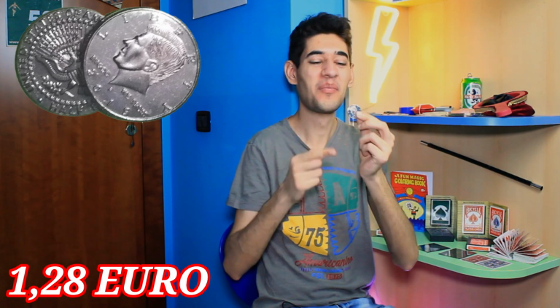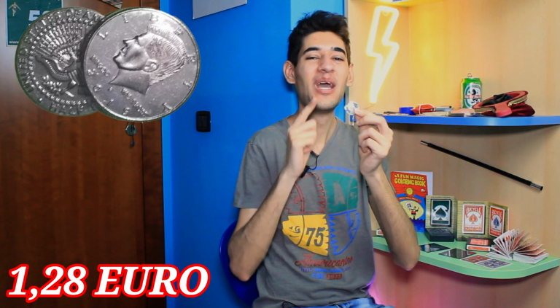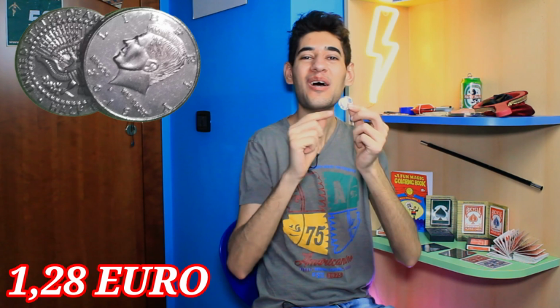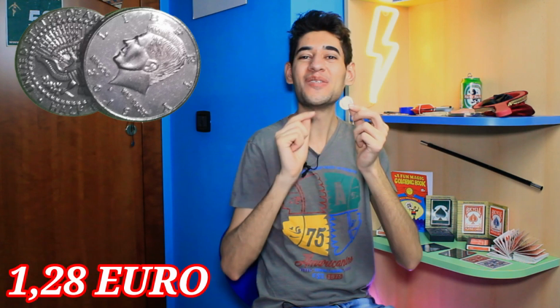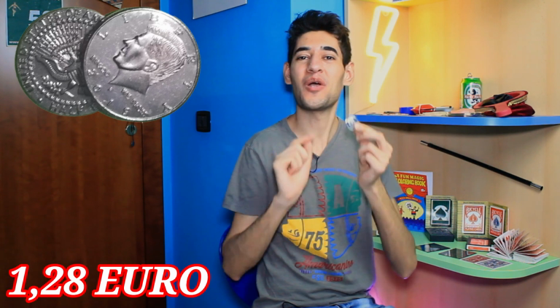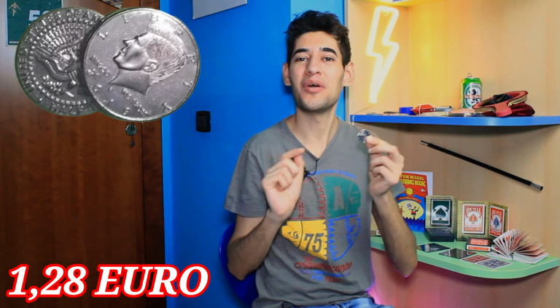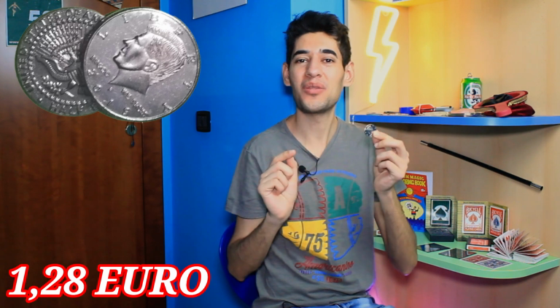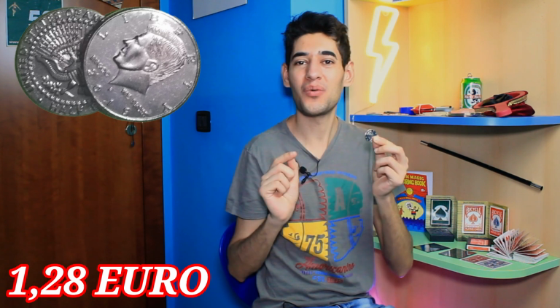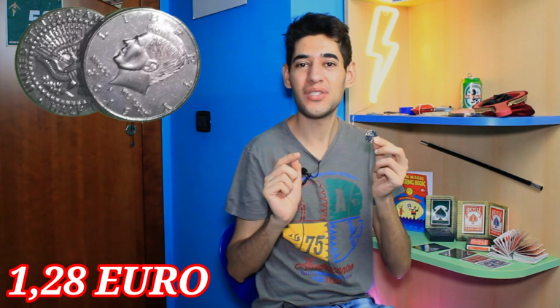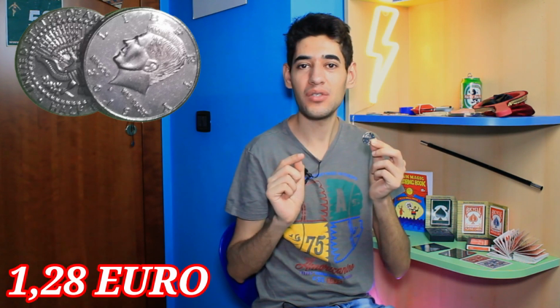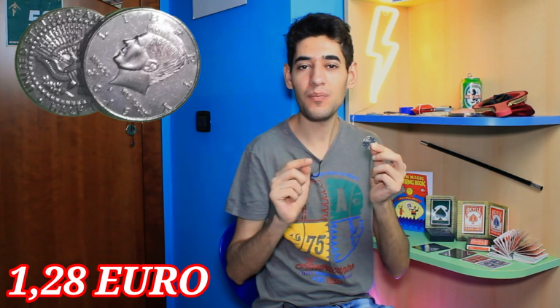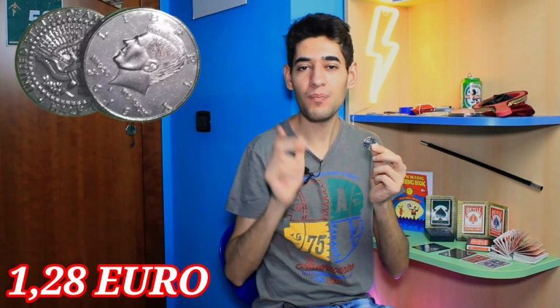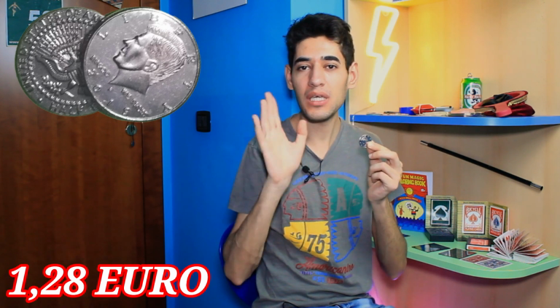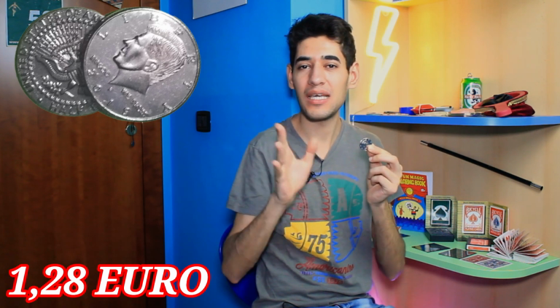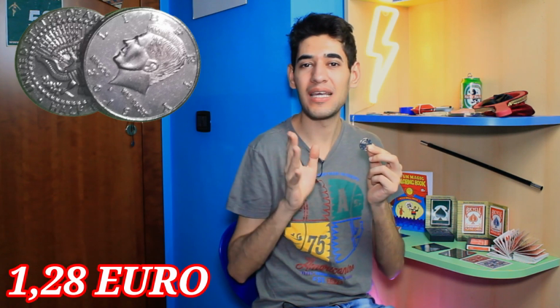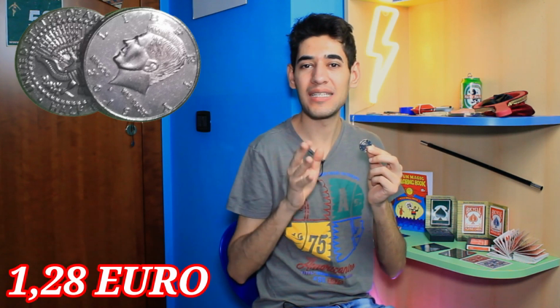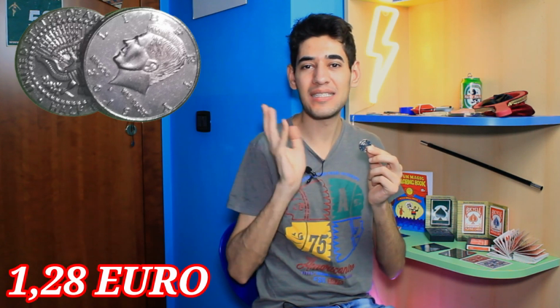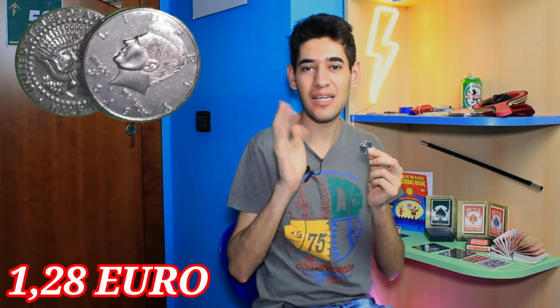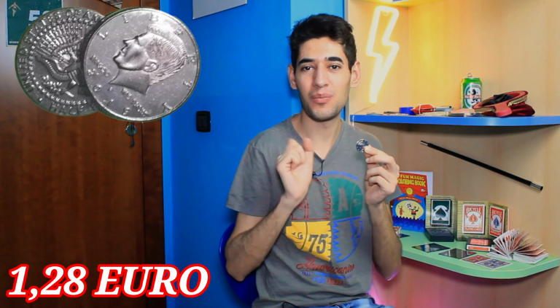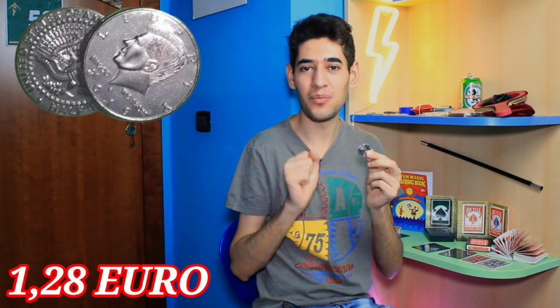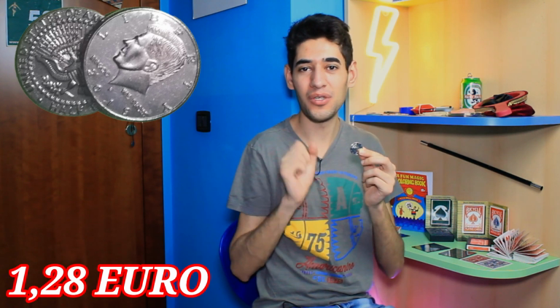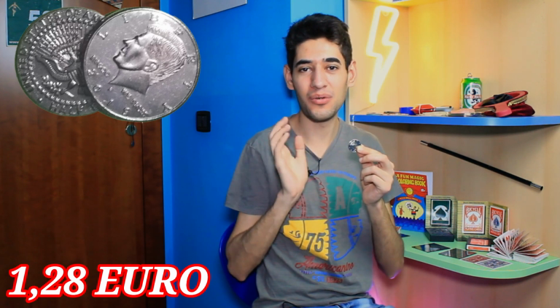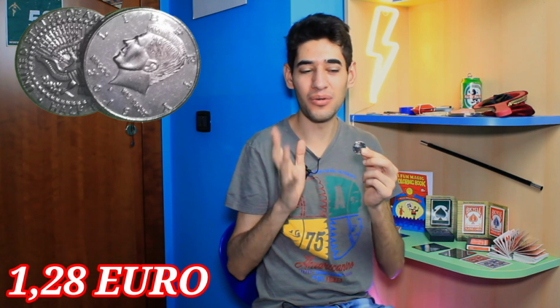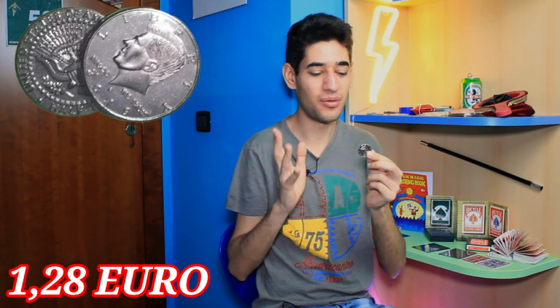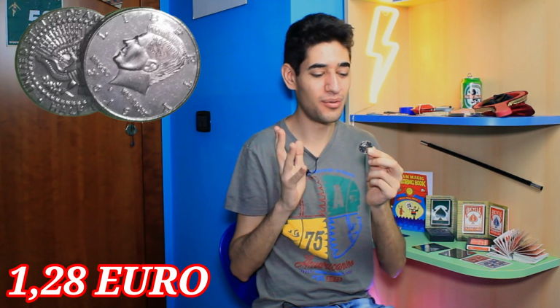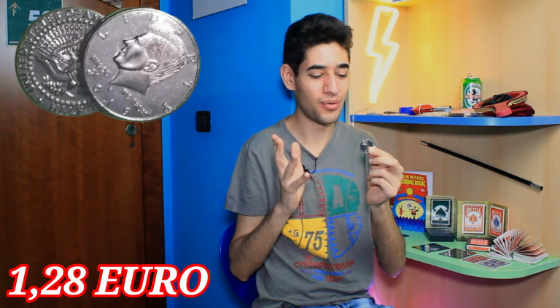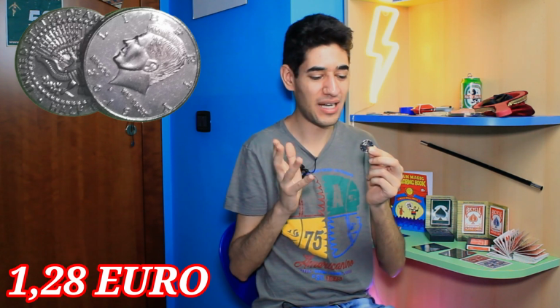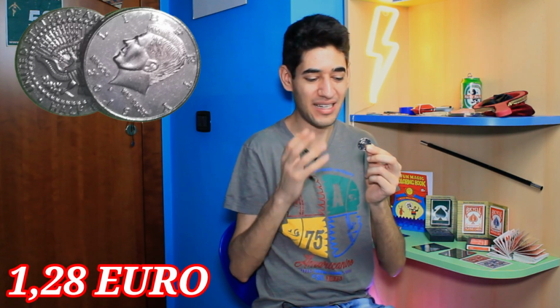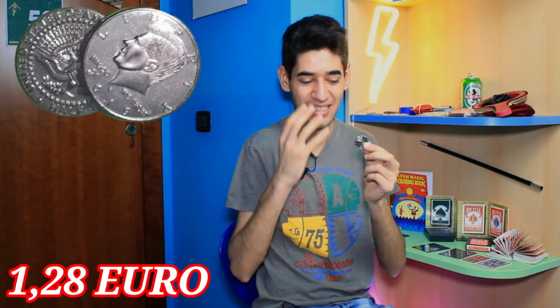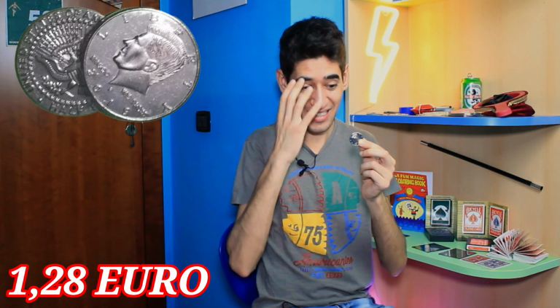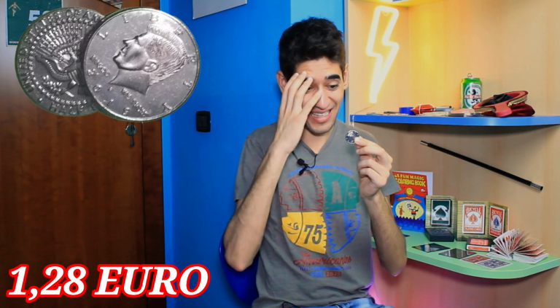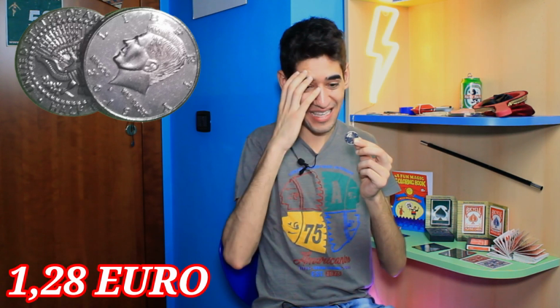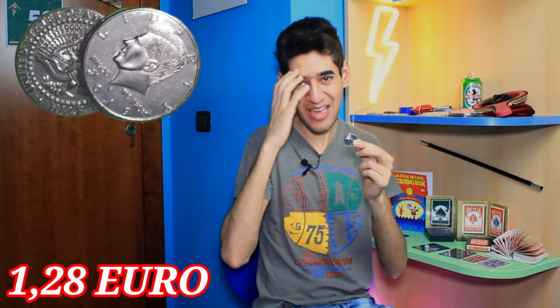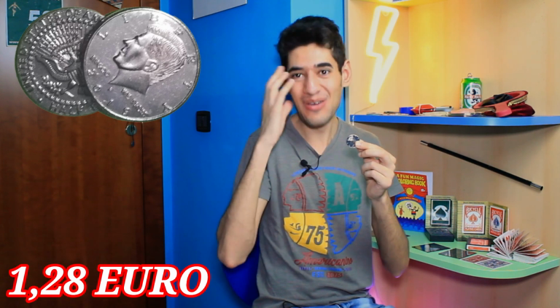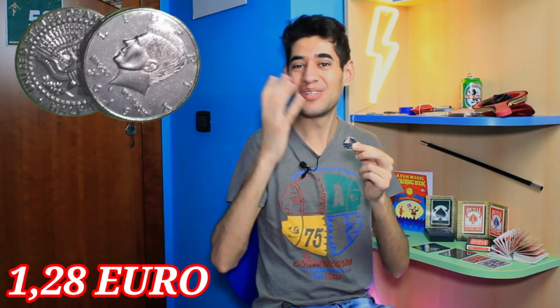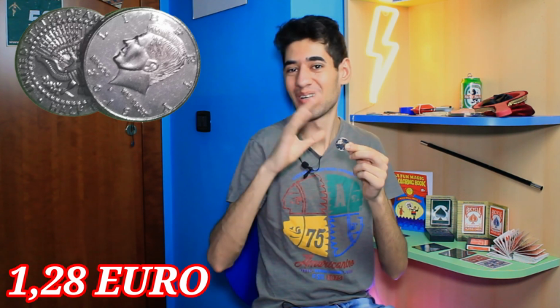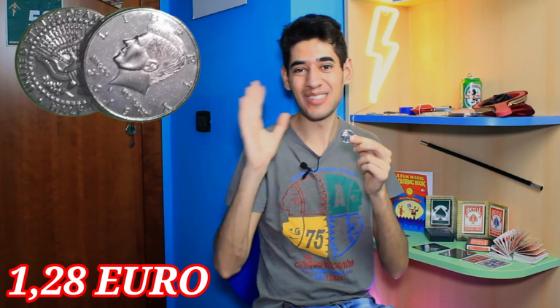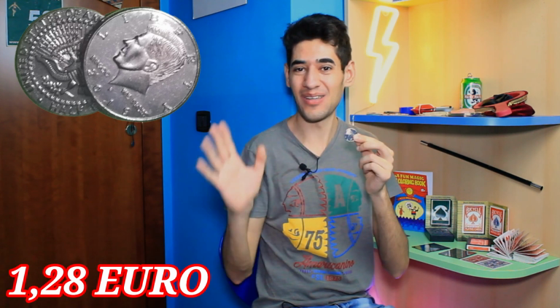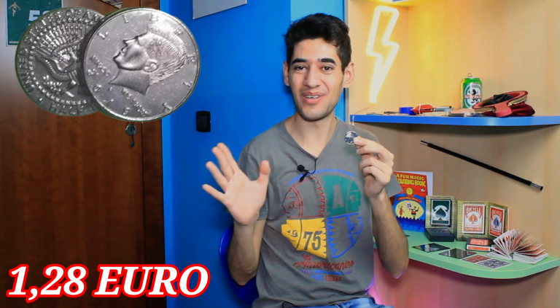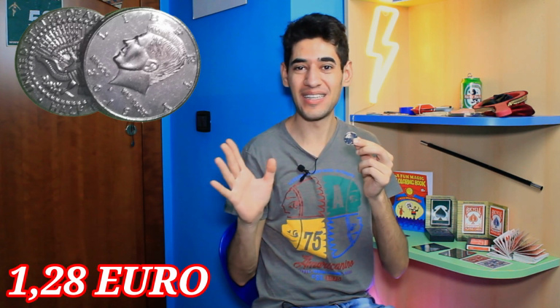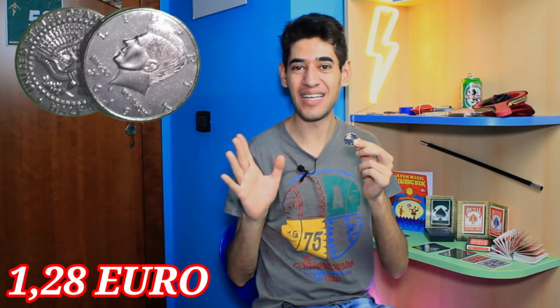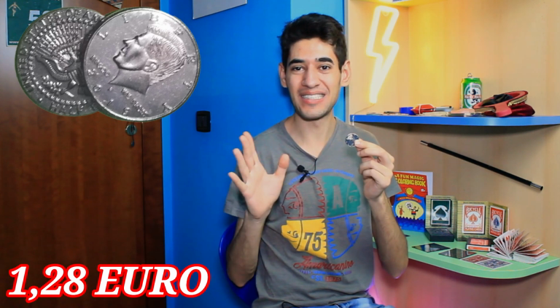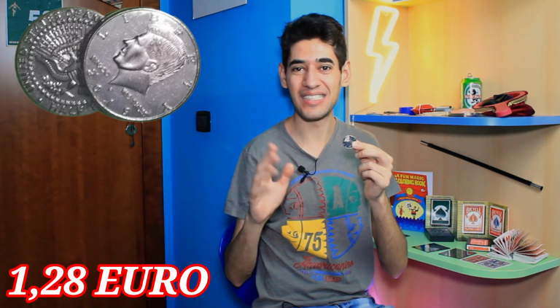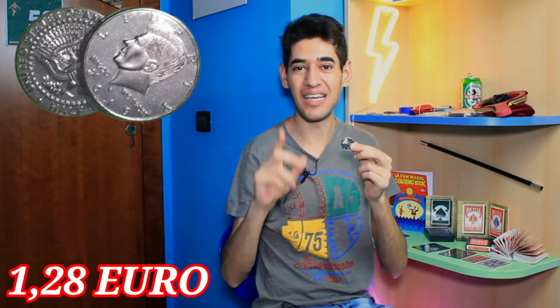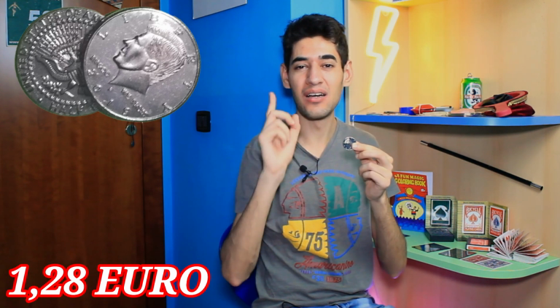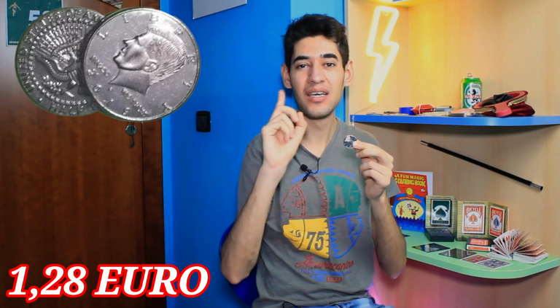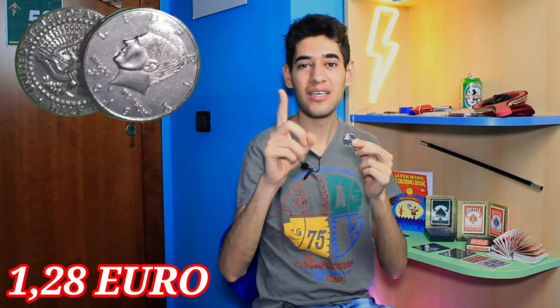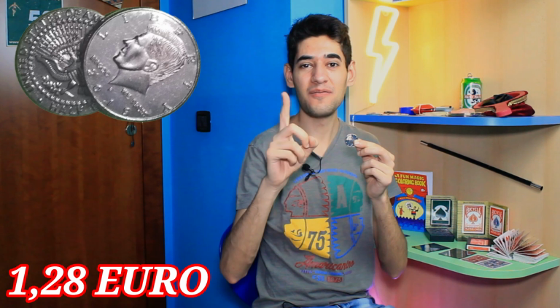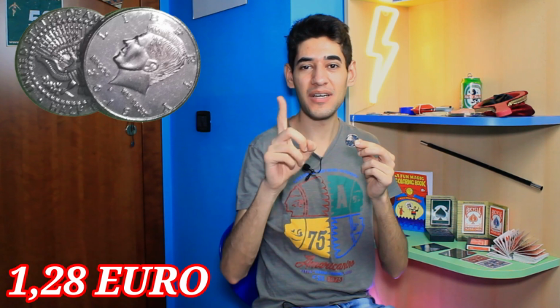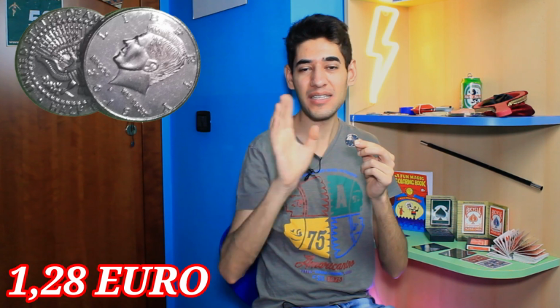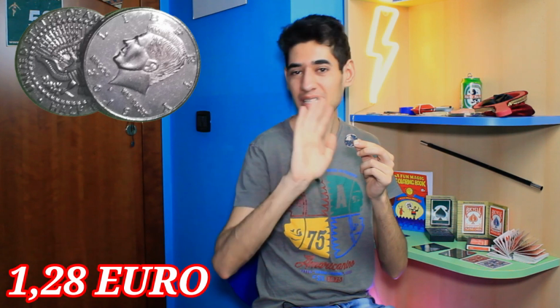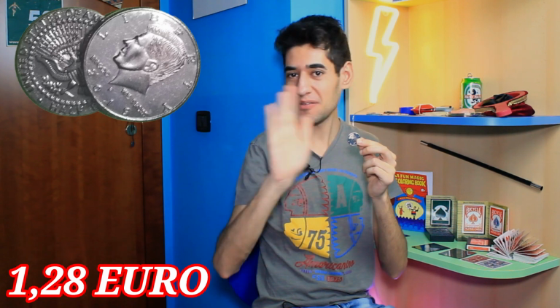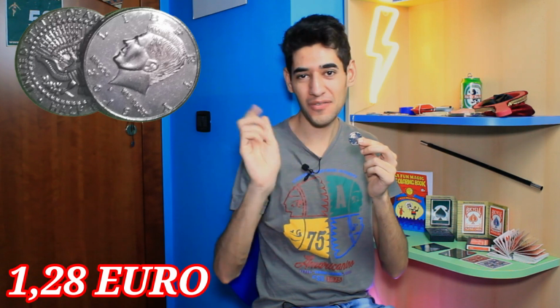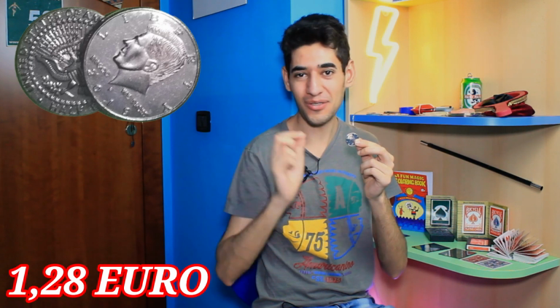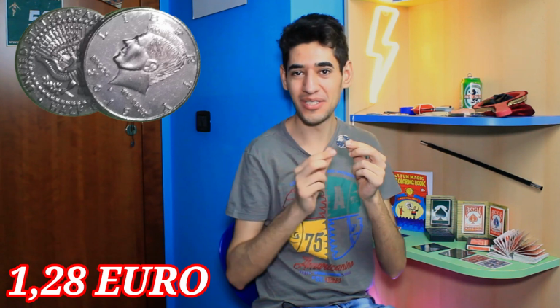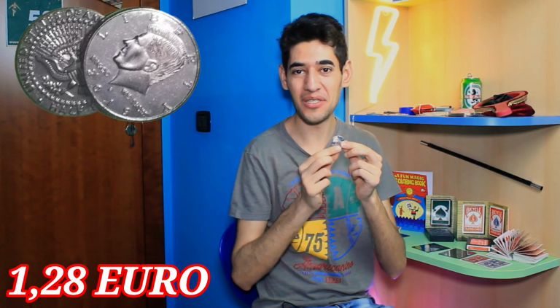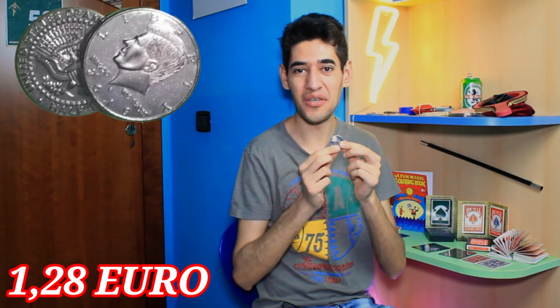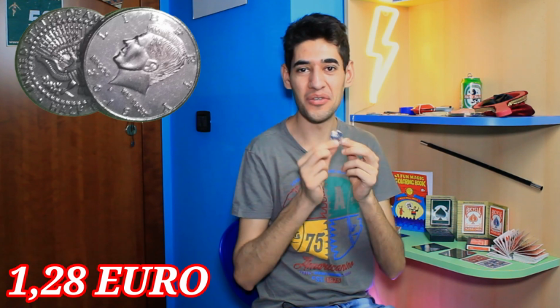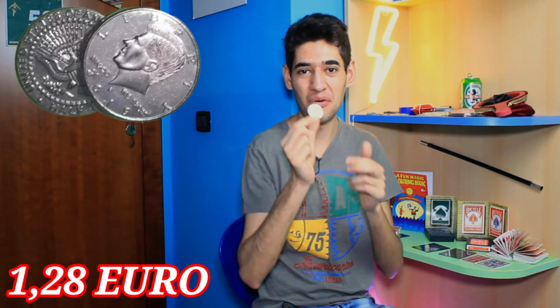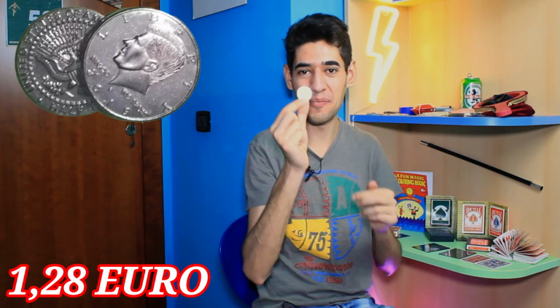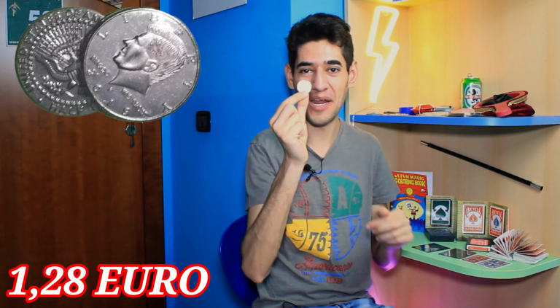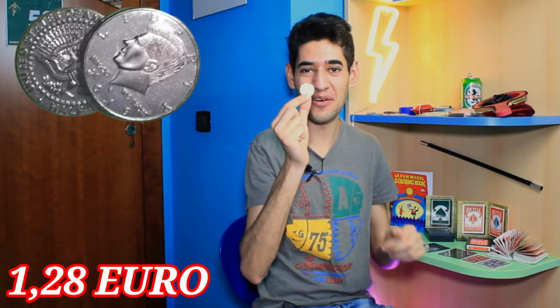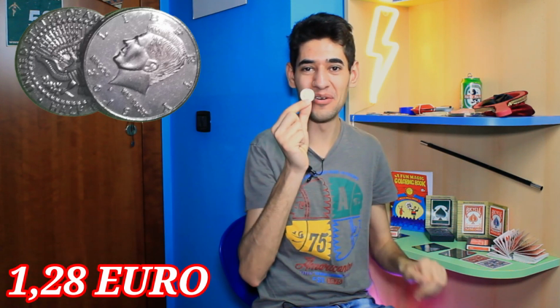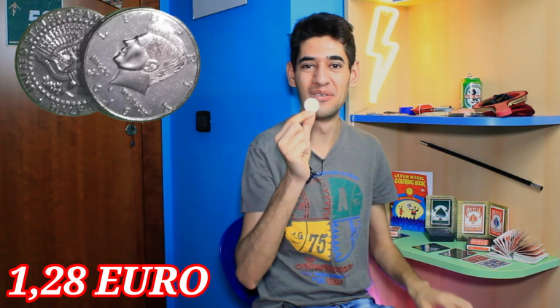Ho scoperto questo gimmick grazie al mio amico Luca ed è una cosa fantastica. Vi consiglio di comprarlo.